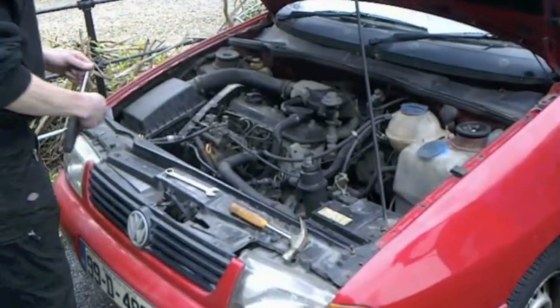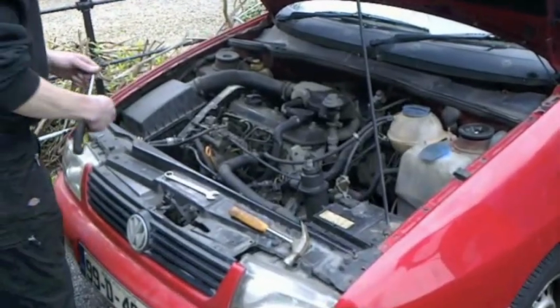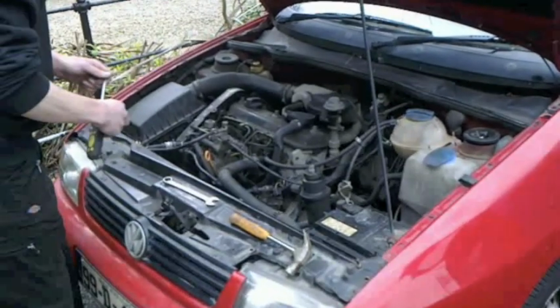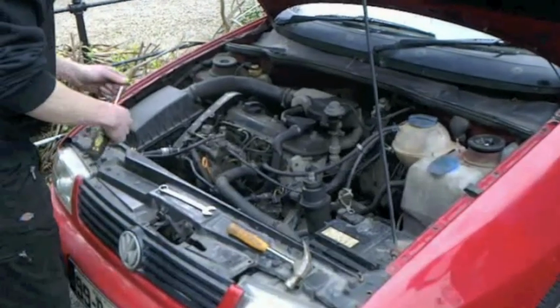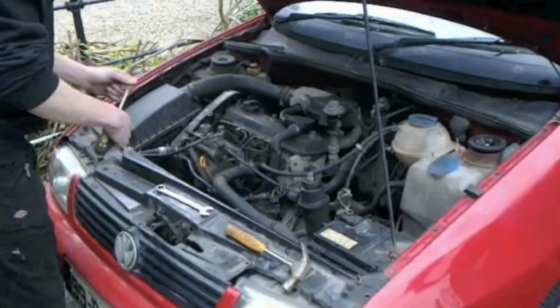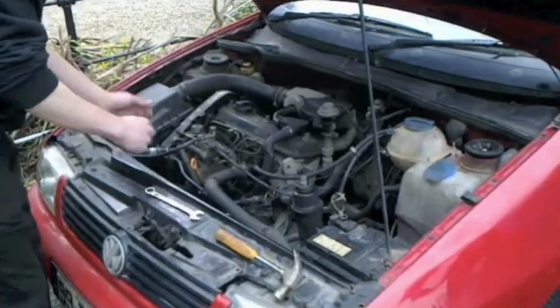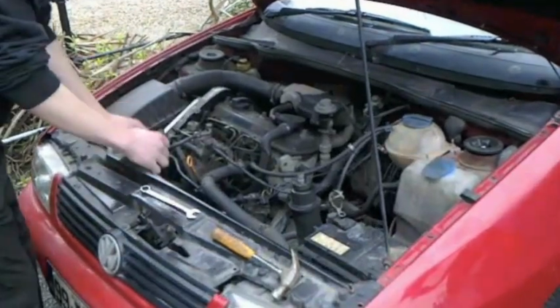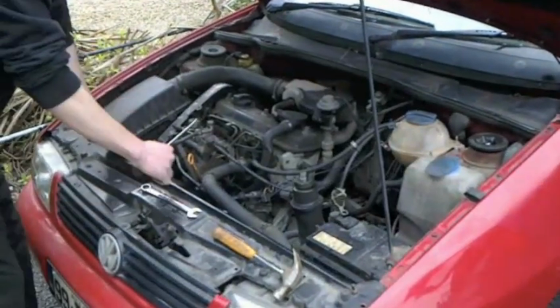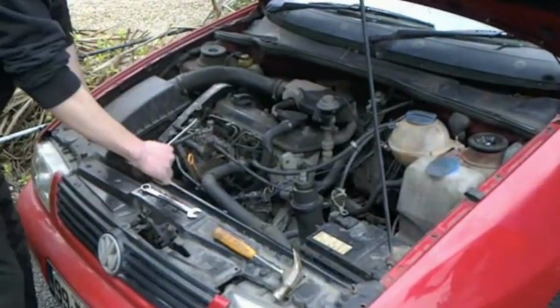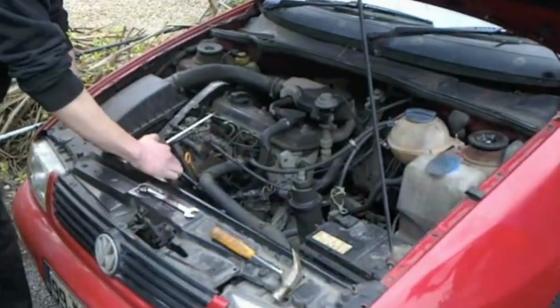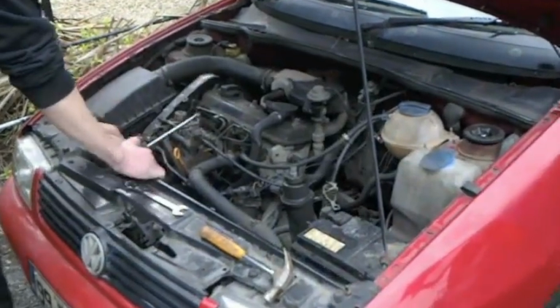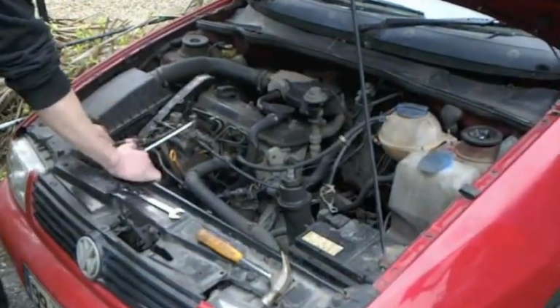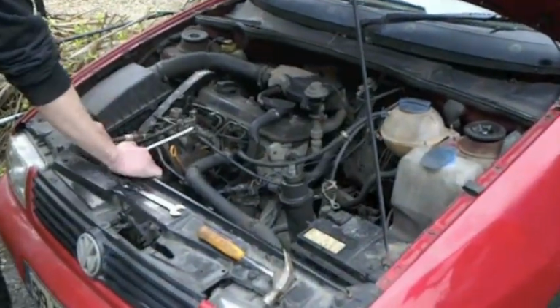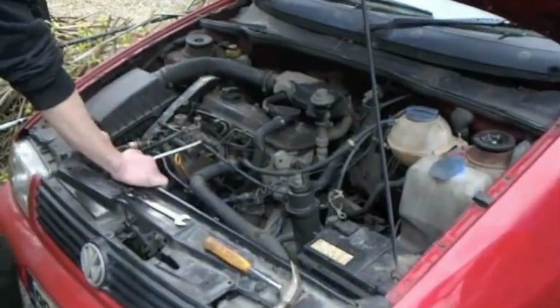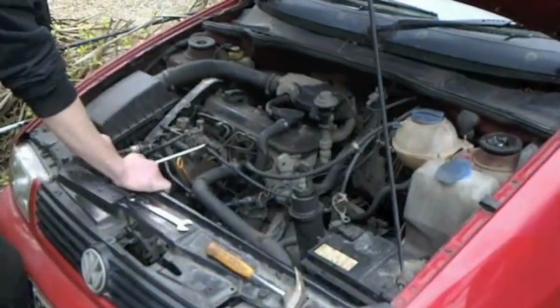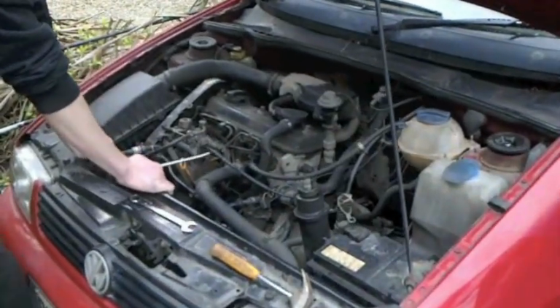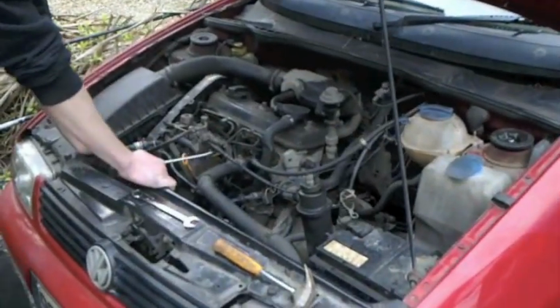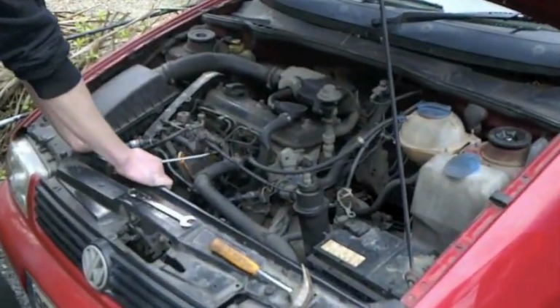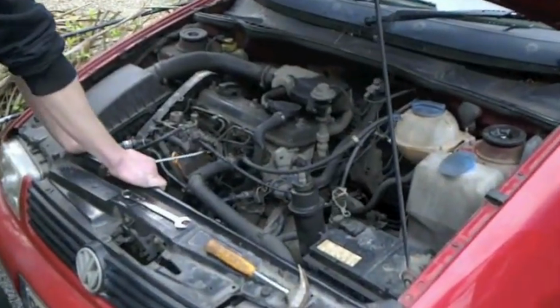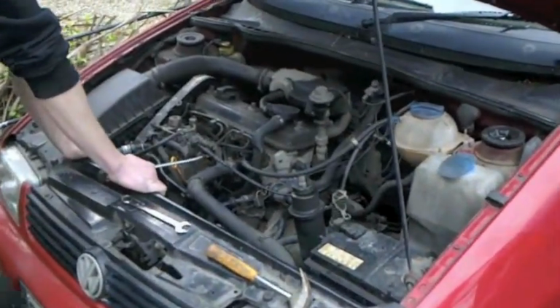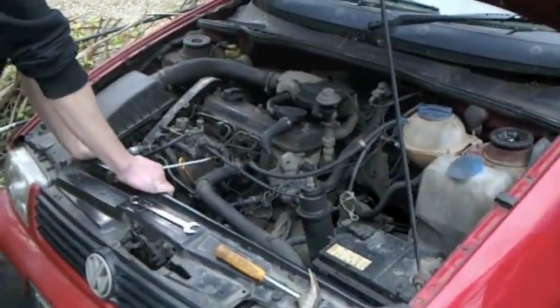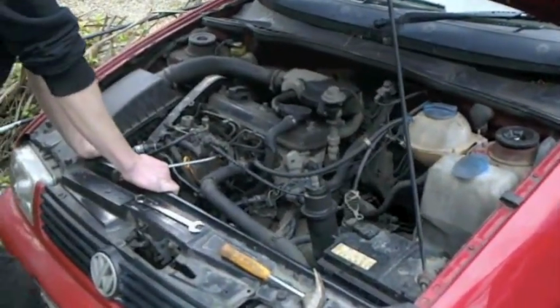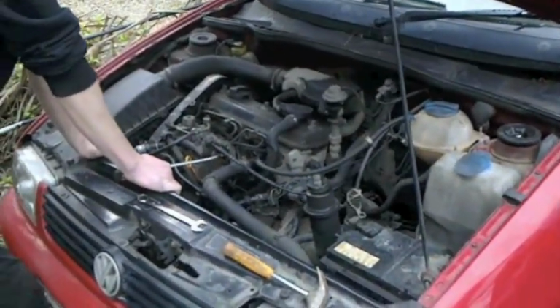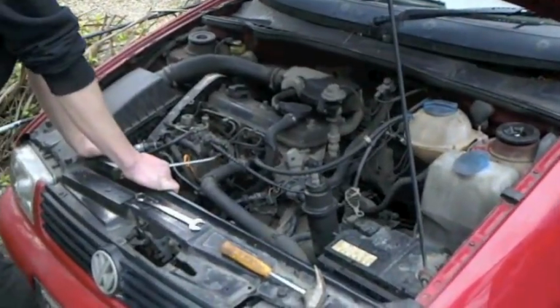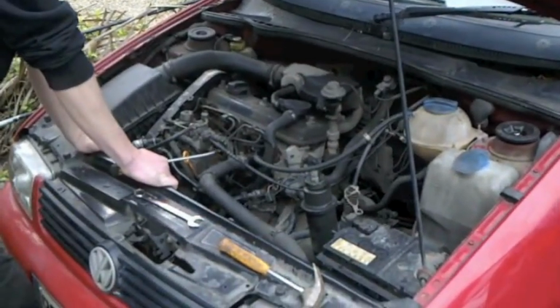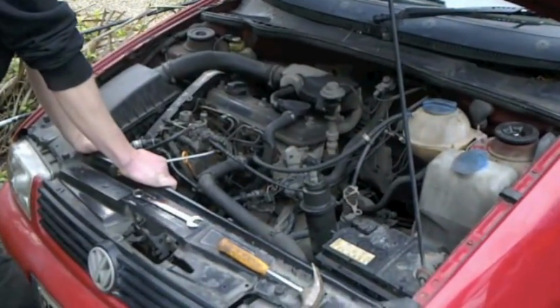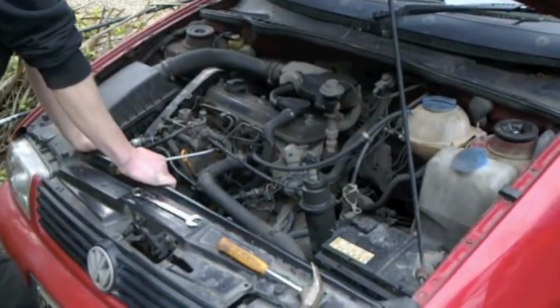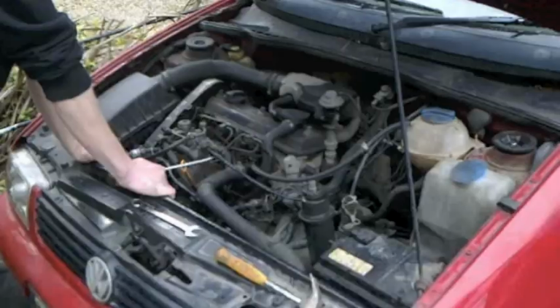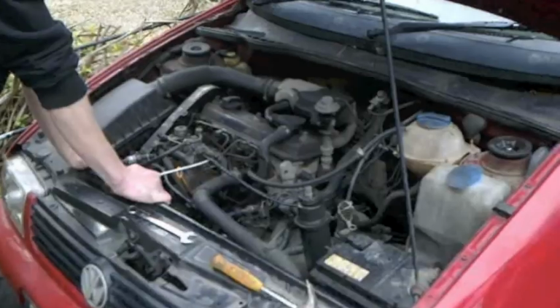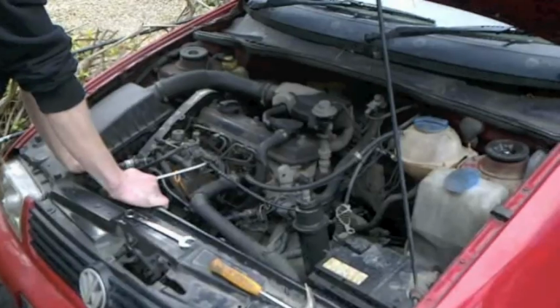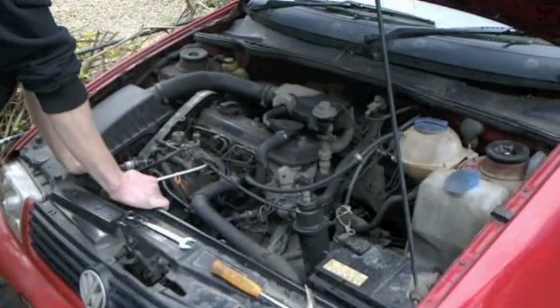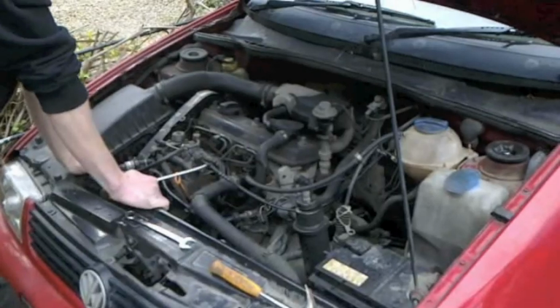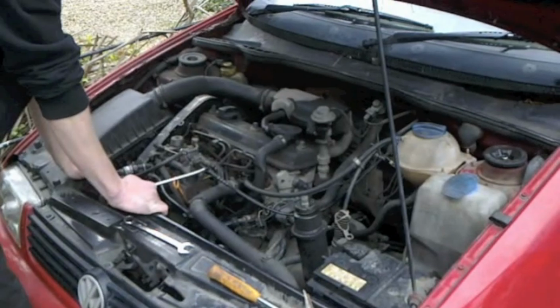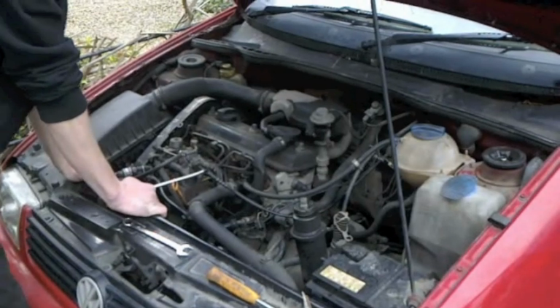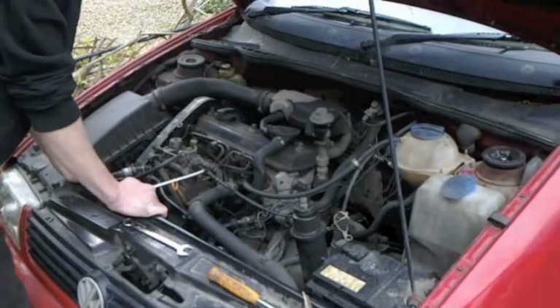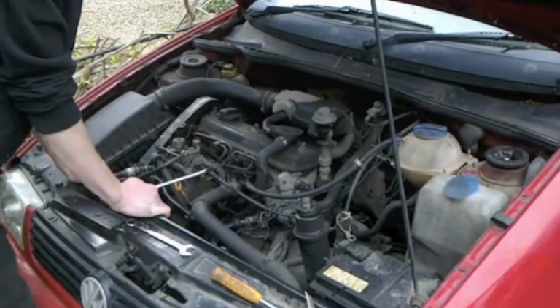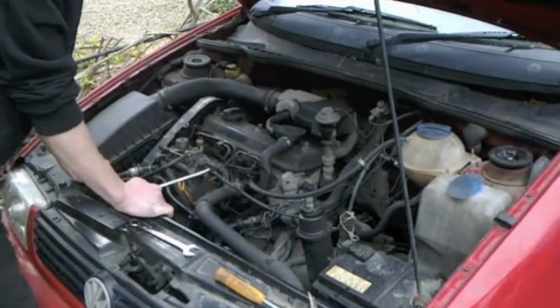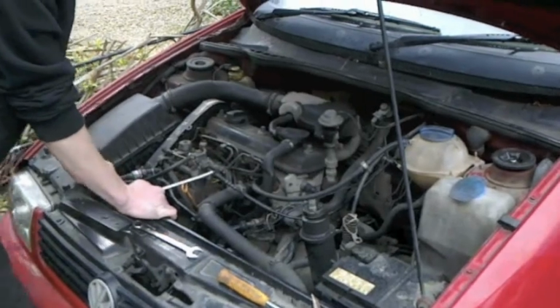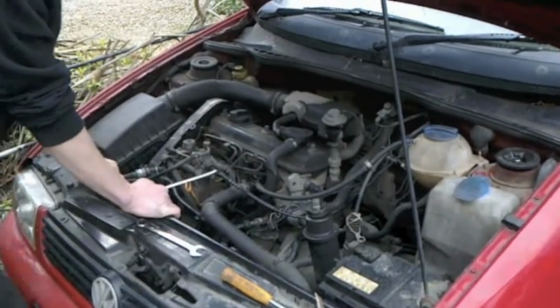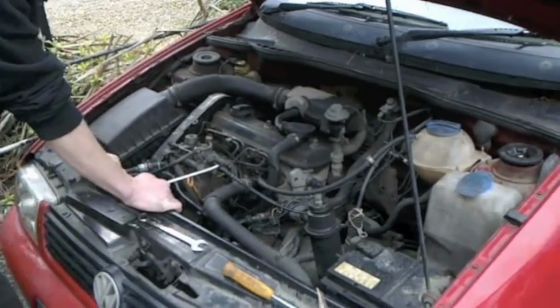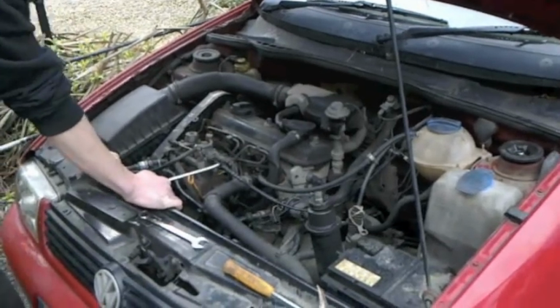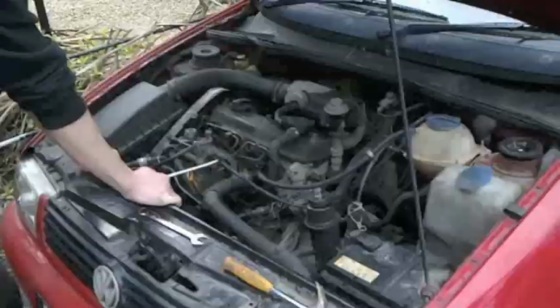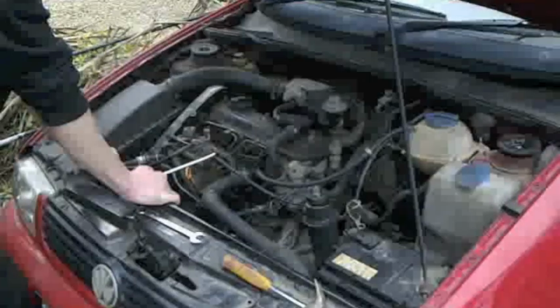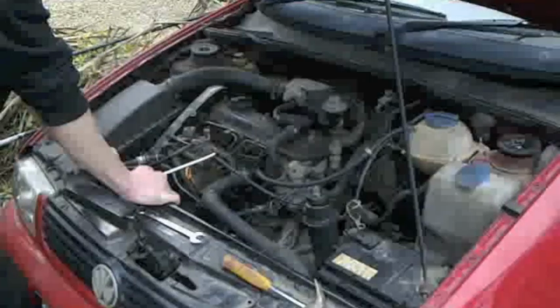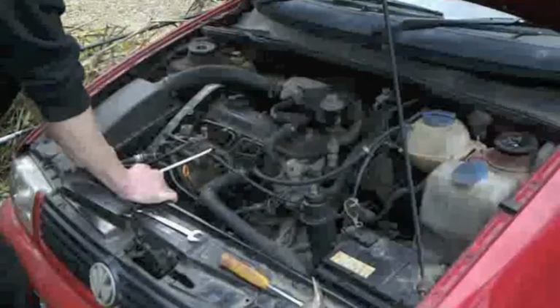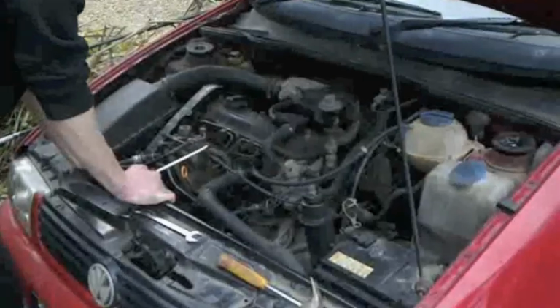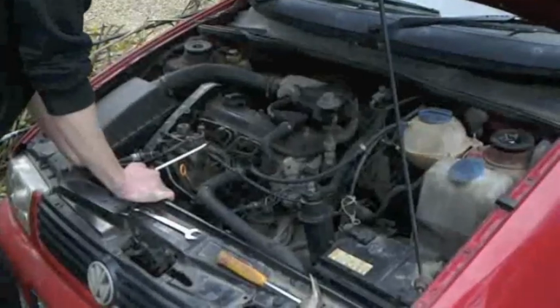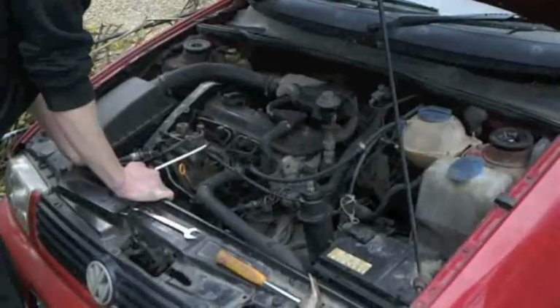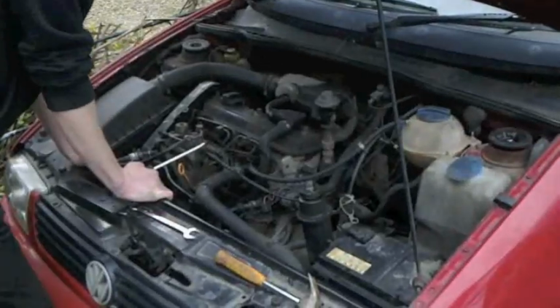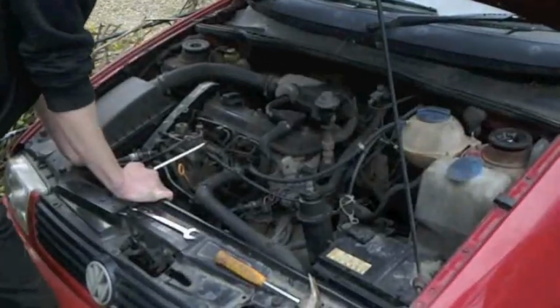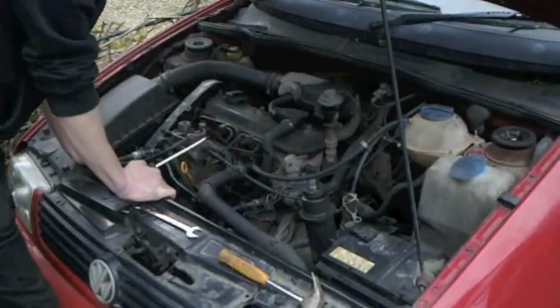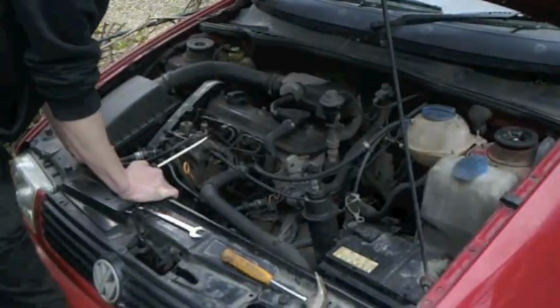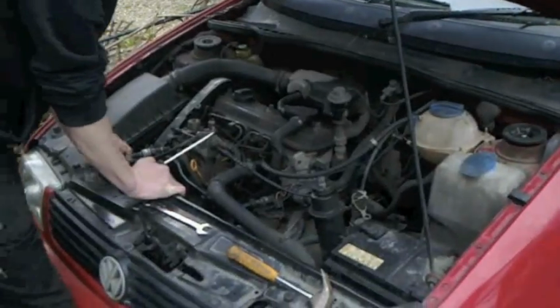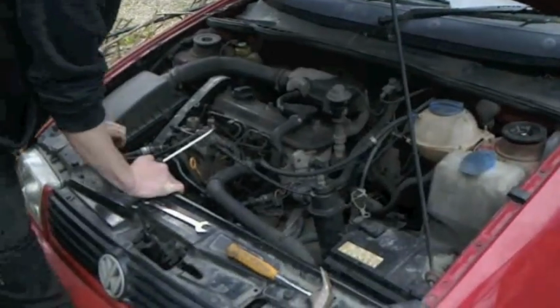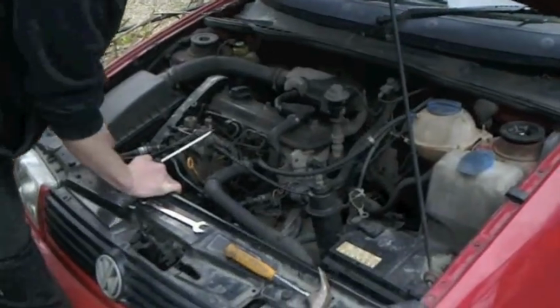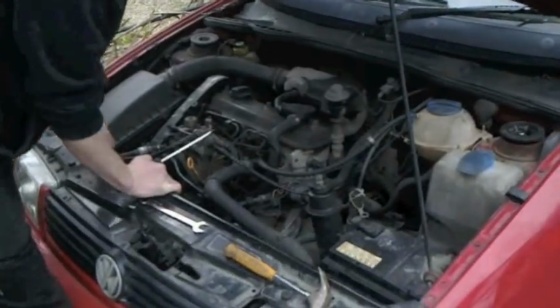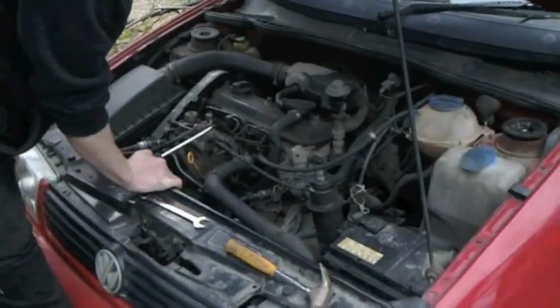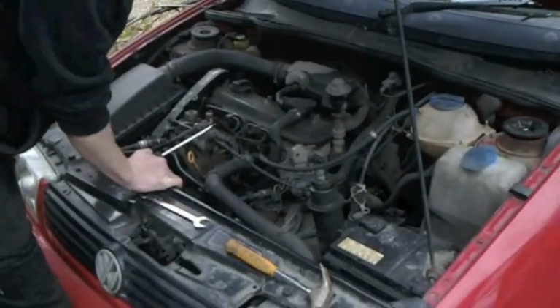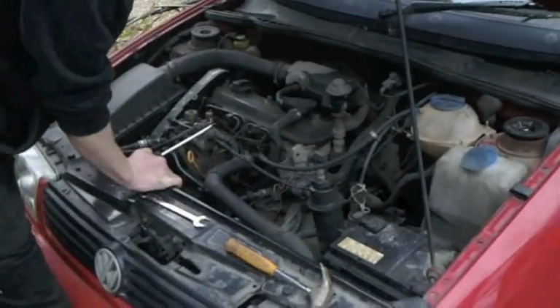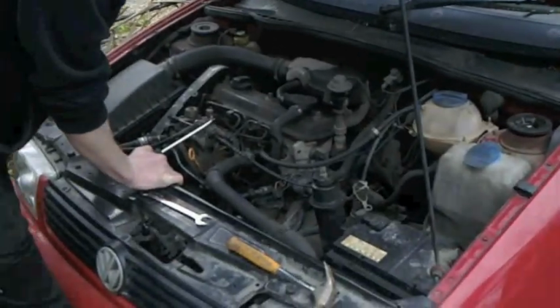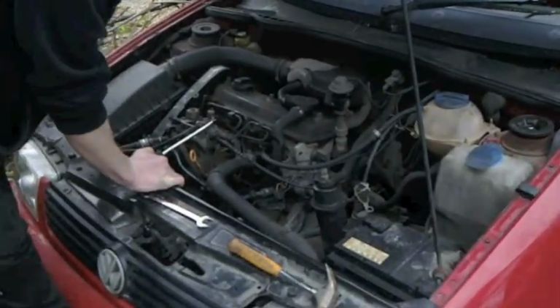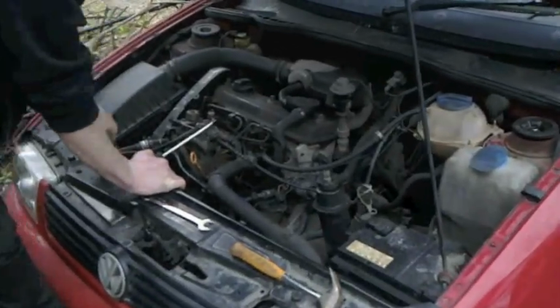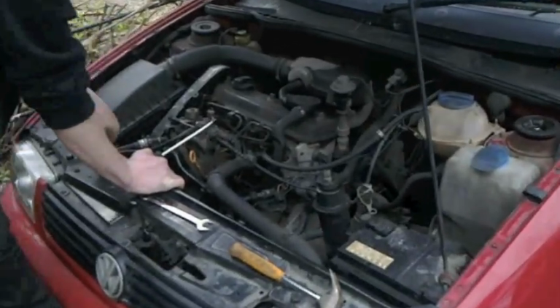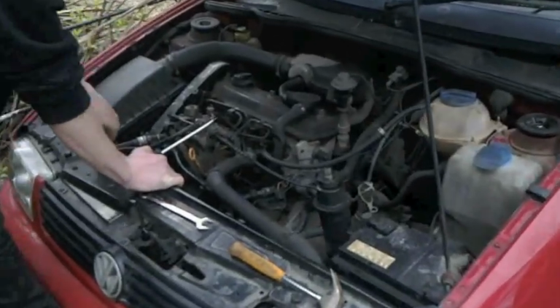Today I'm going to show you how to replace the head gasket on a VW Caddy van. It's a 1.9 straight diesel, no turbo.